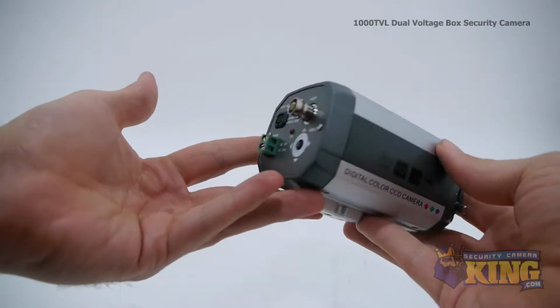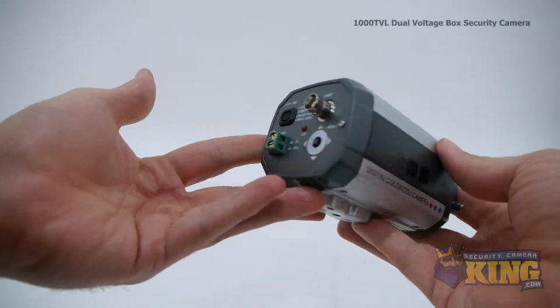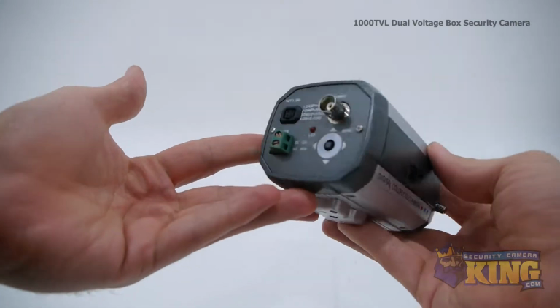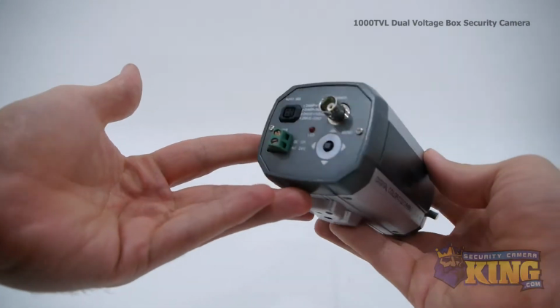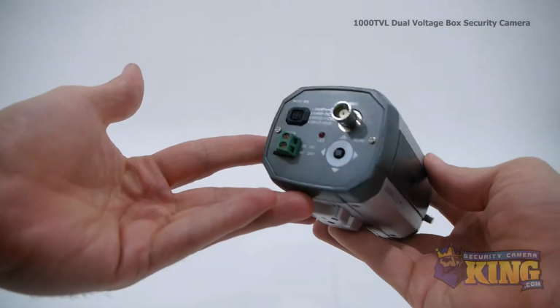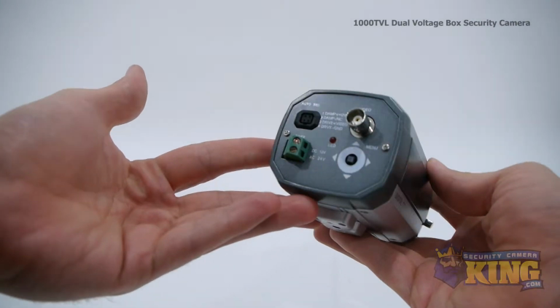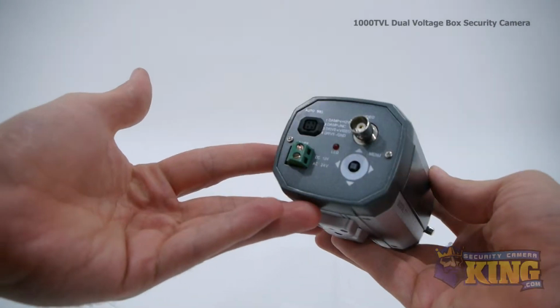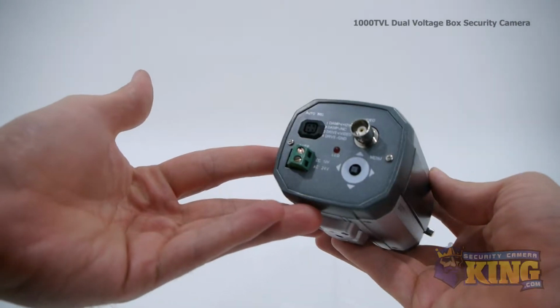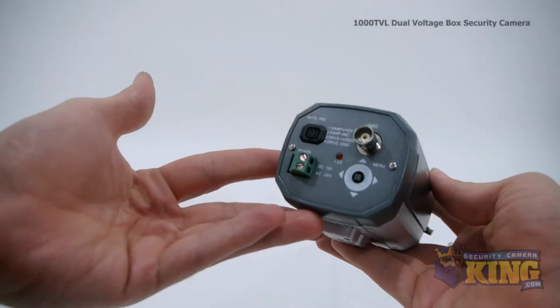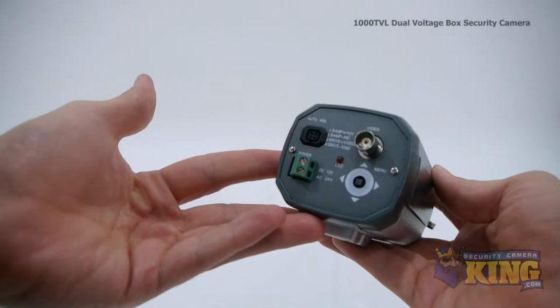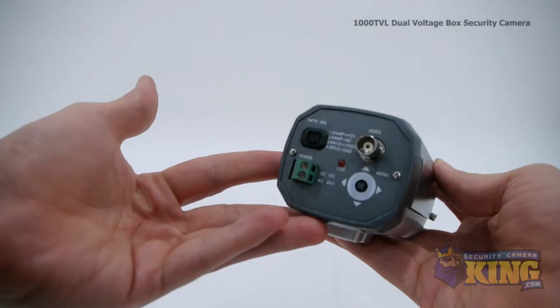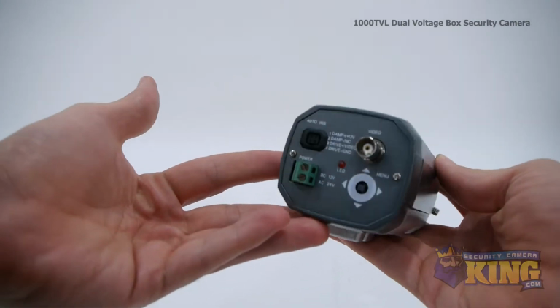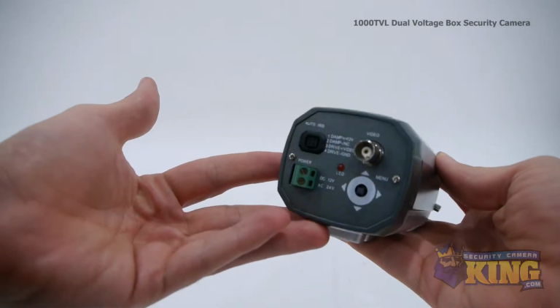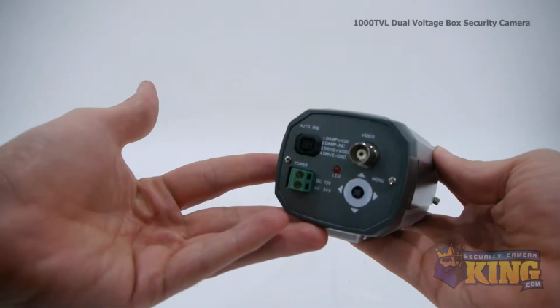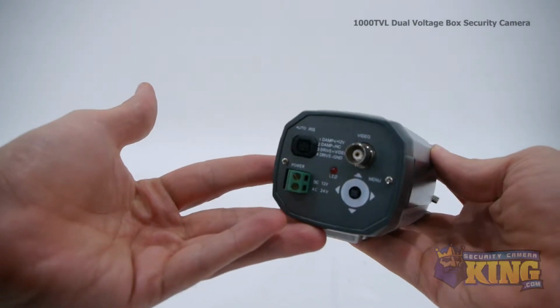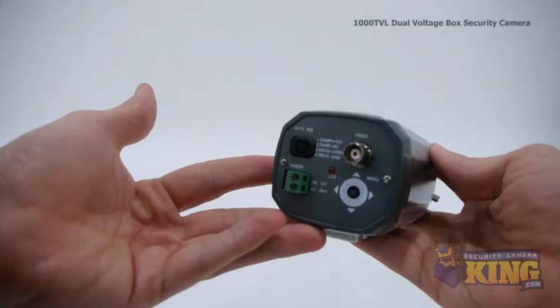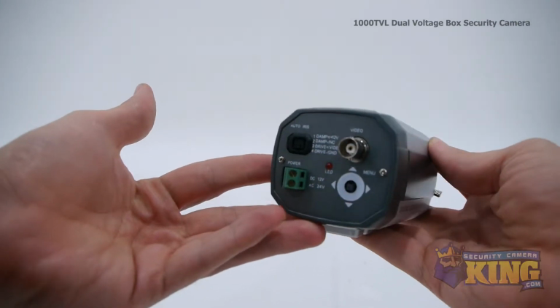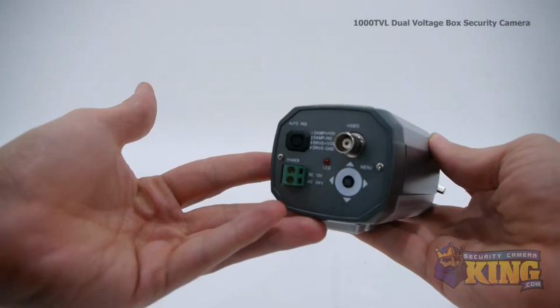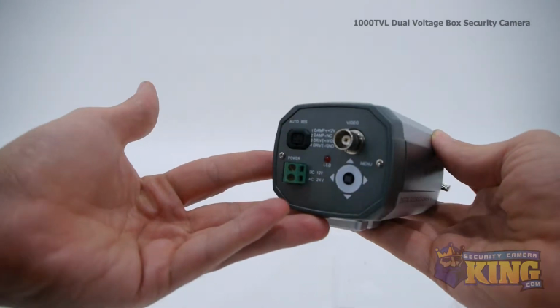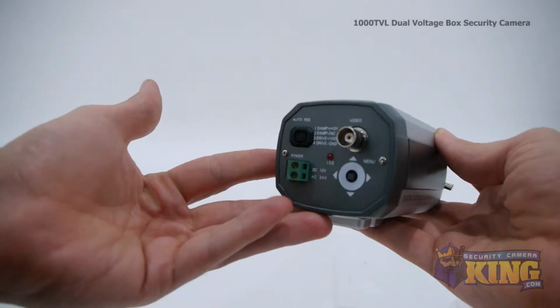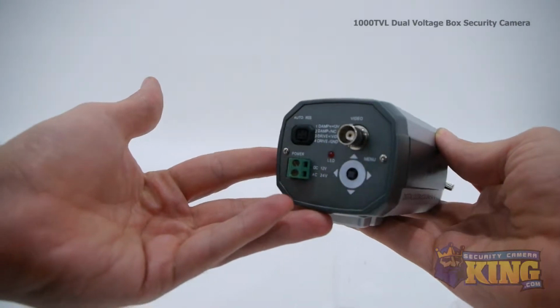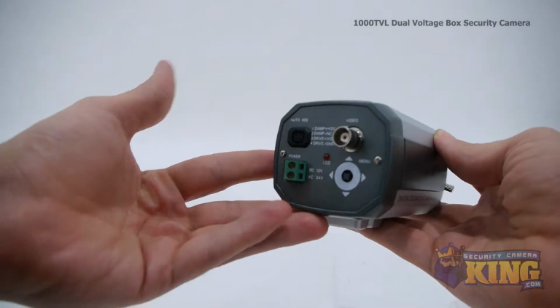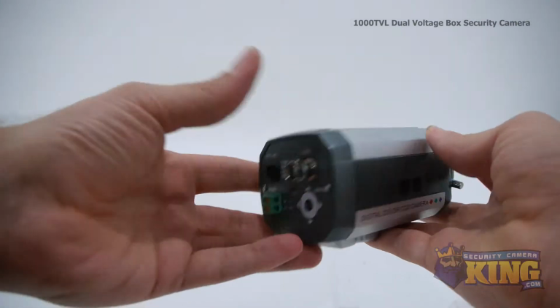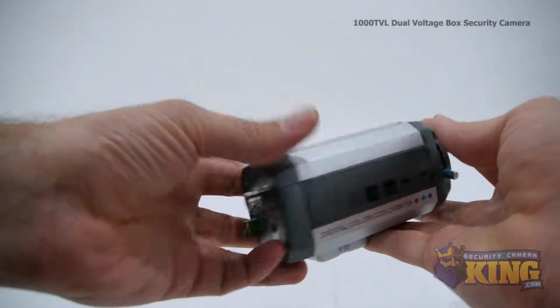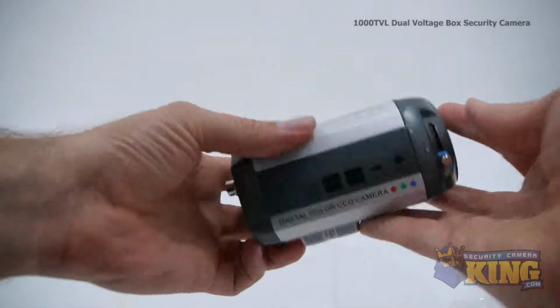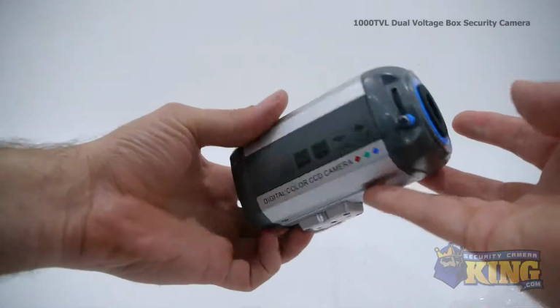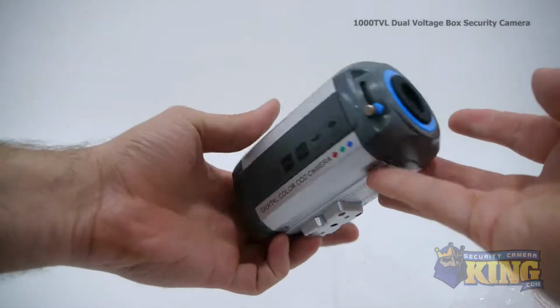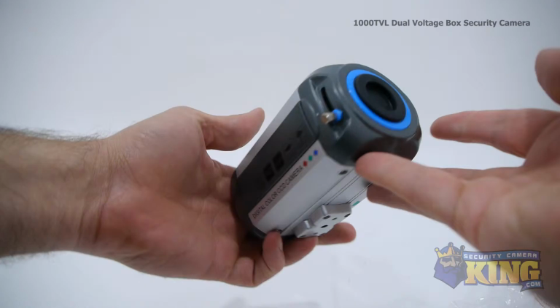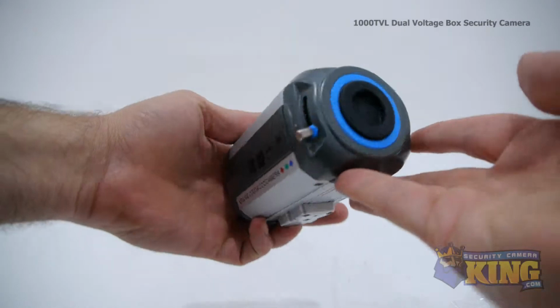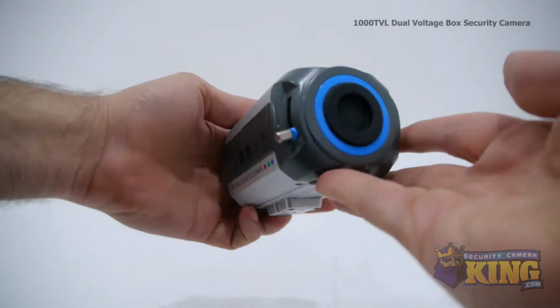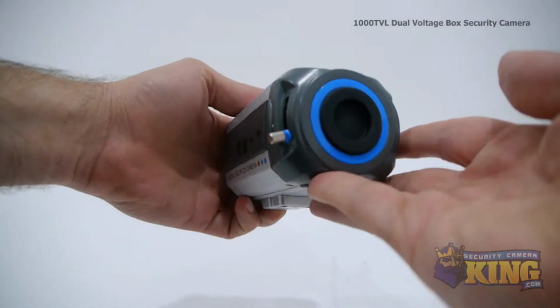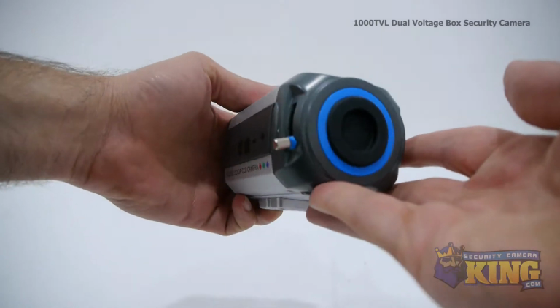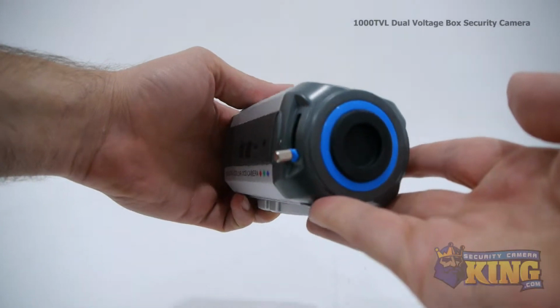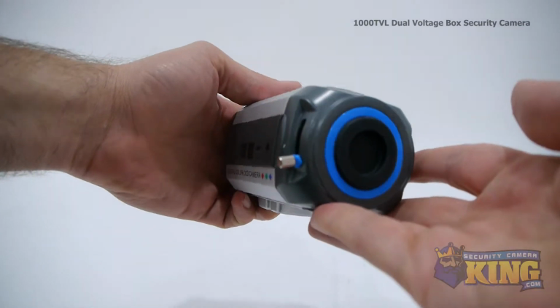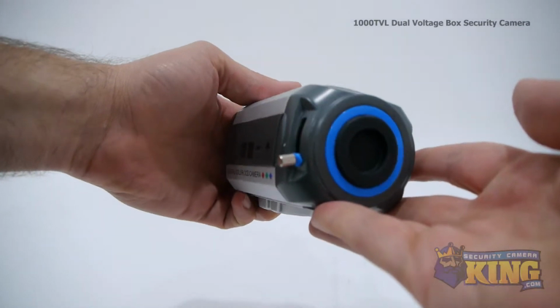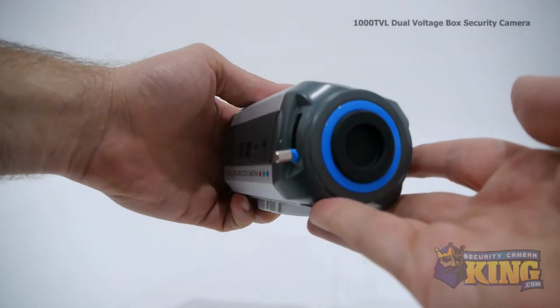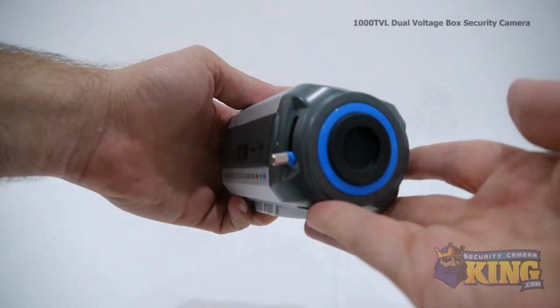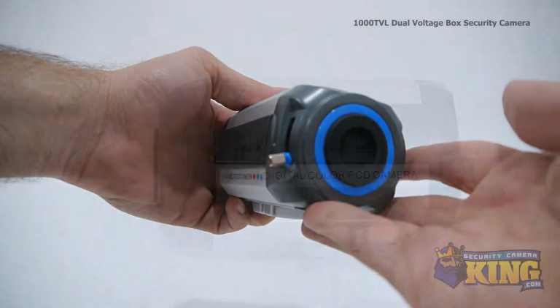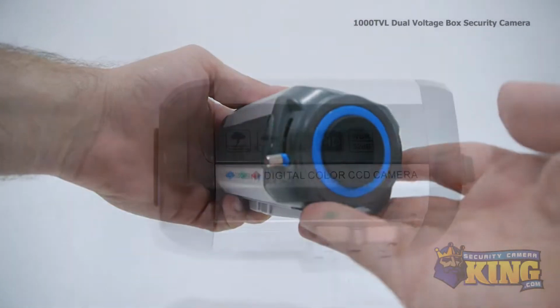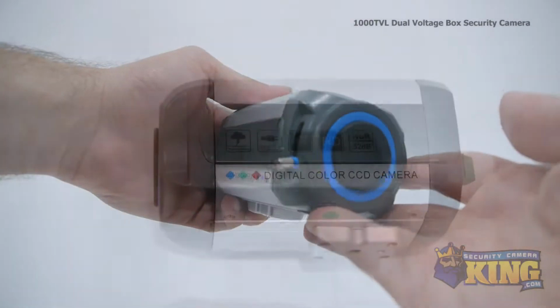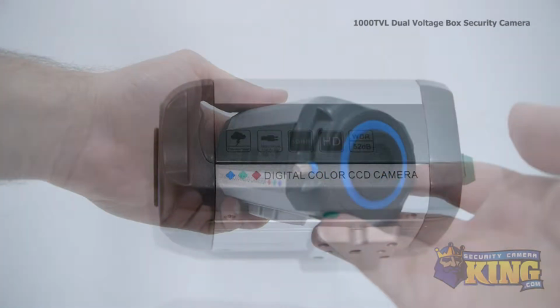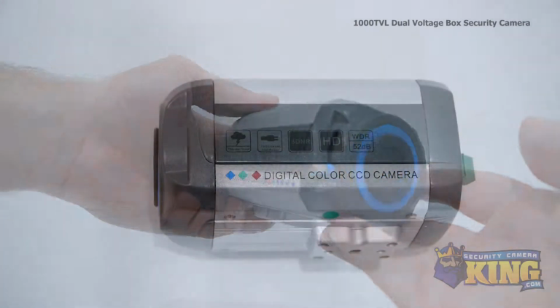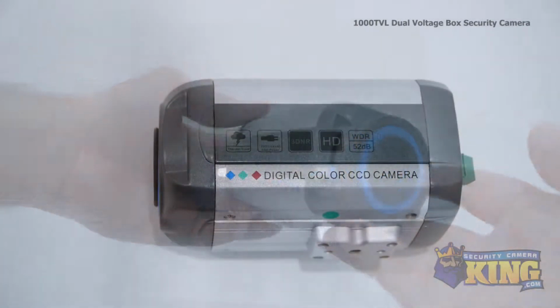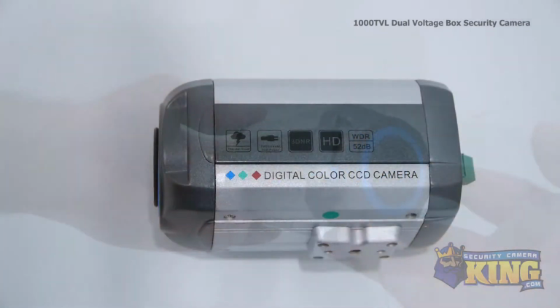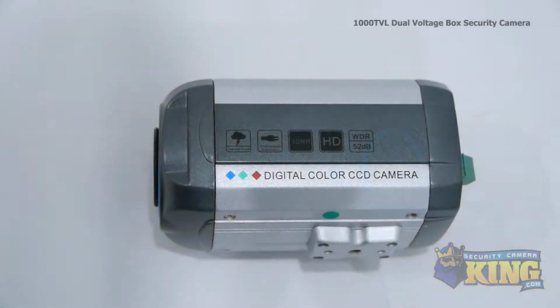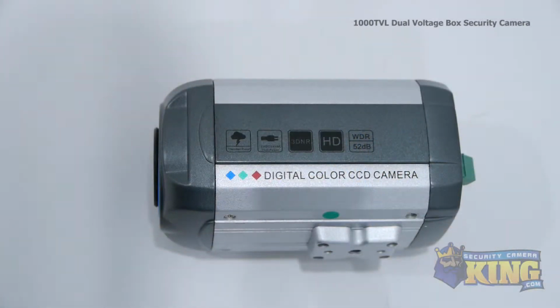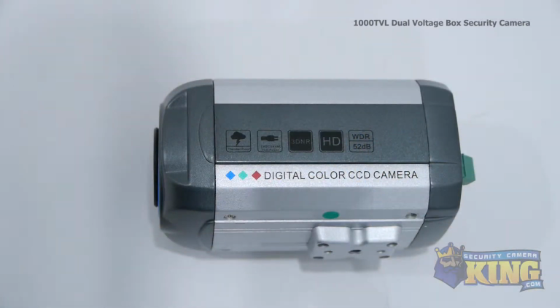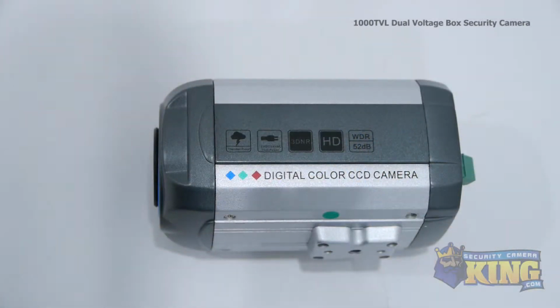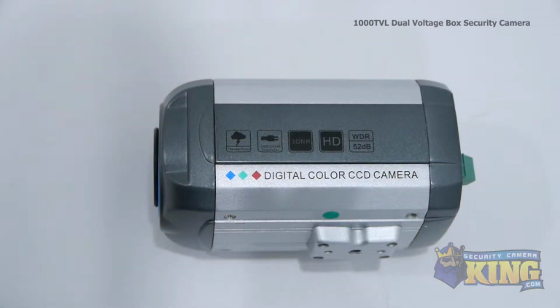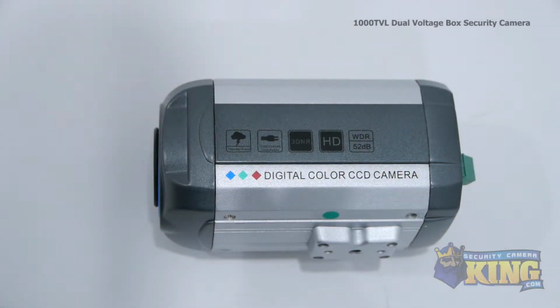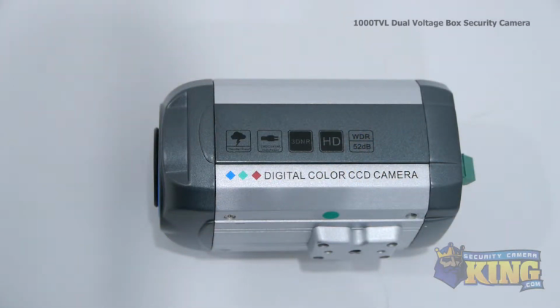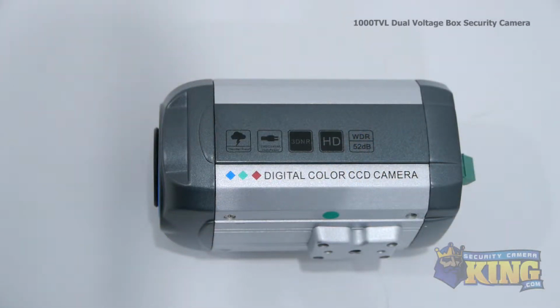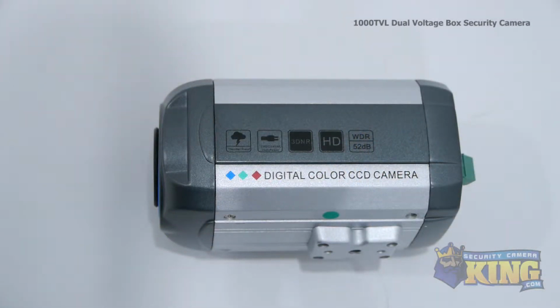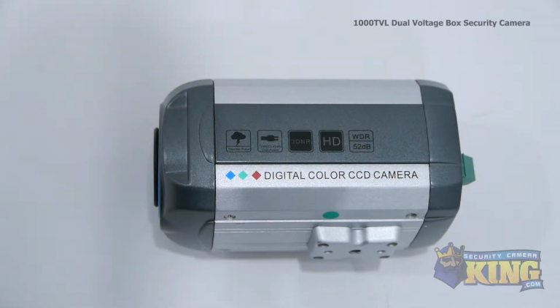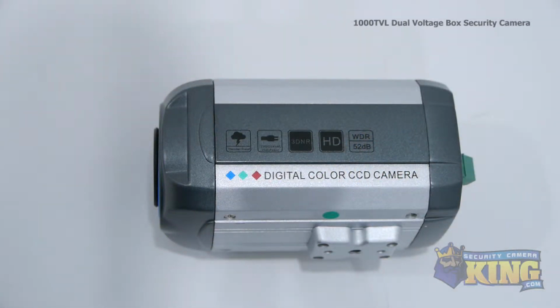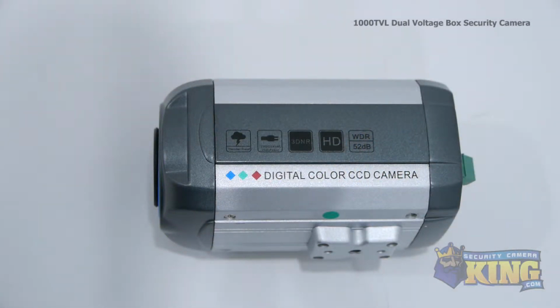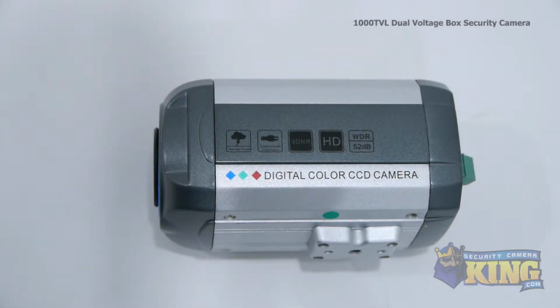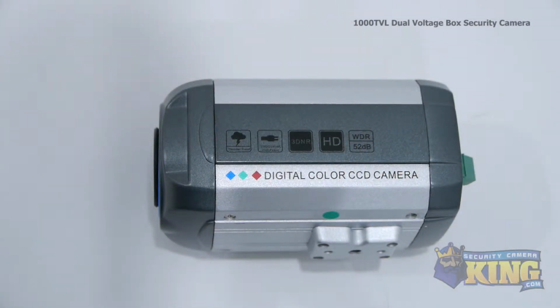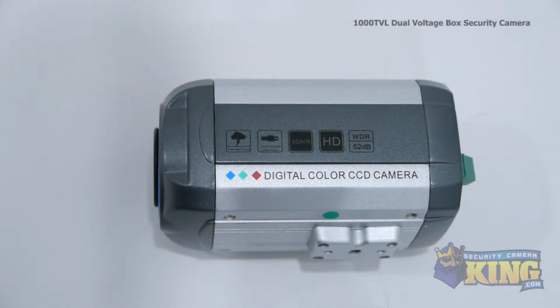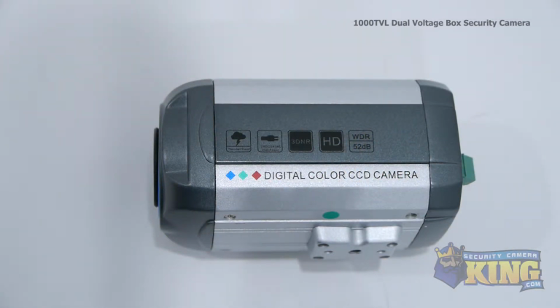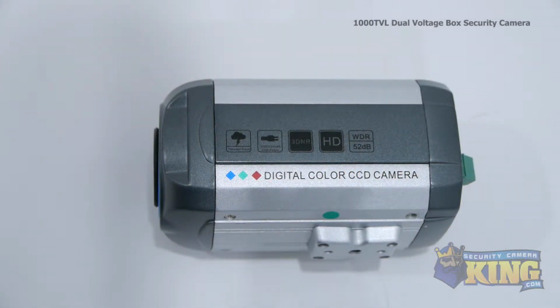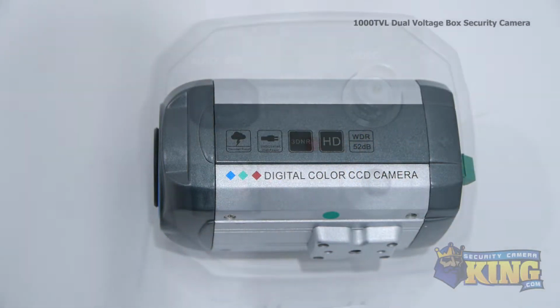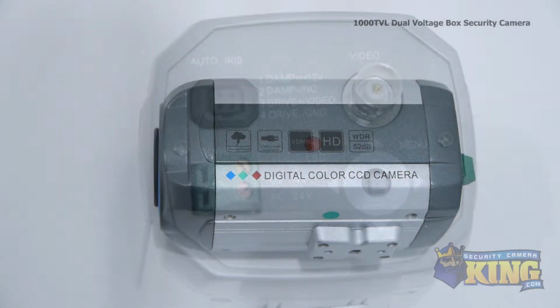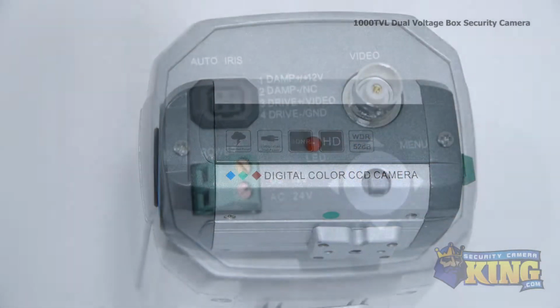This camera has several built-in features which allow it to compensate for extremes in light and dark, ensuring you'll always have a clear image no matter what conditions you're recording in.